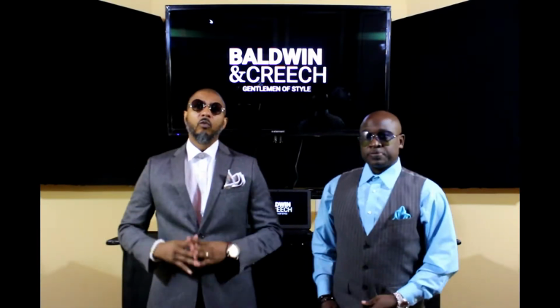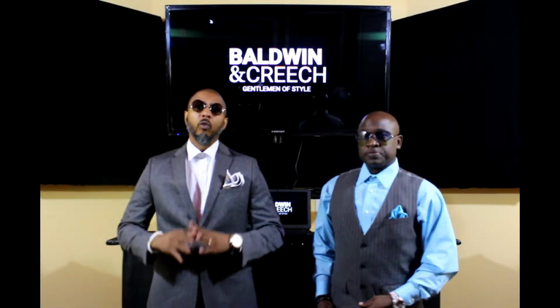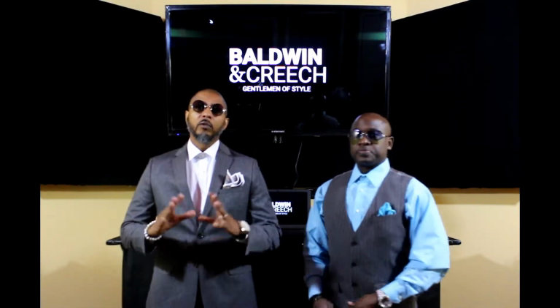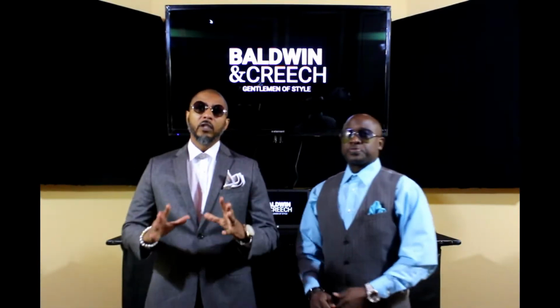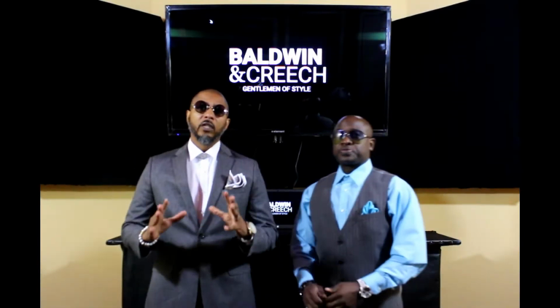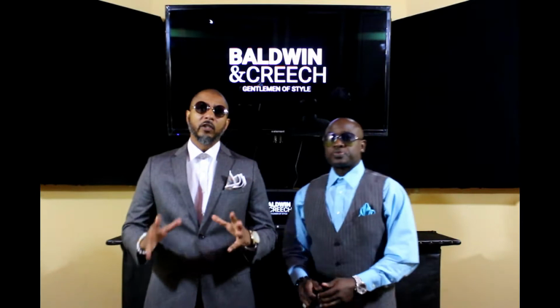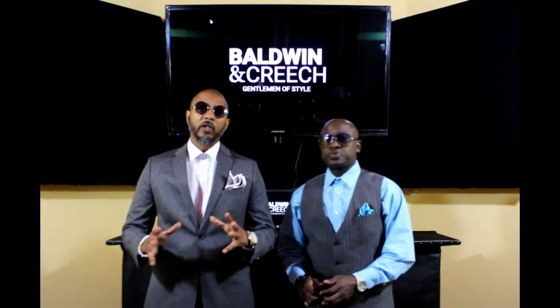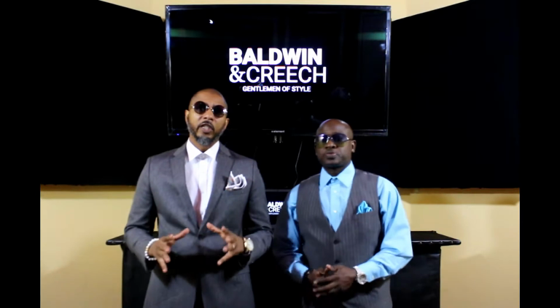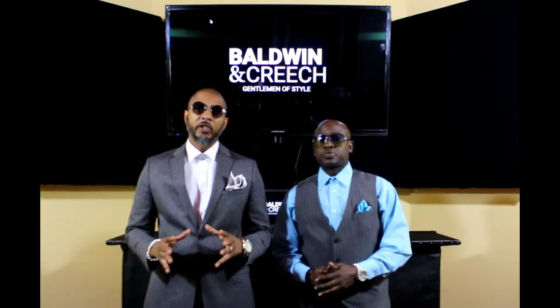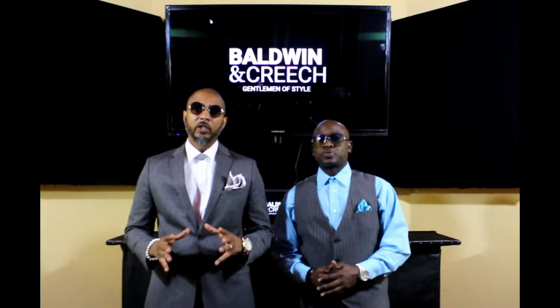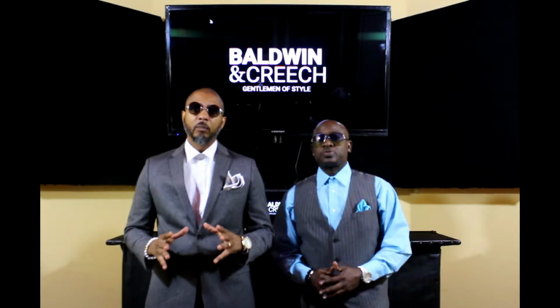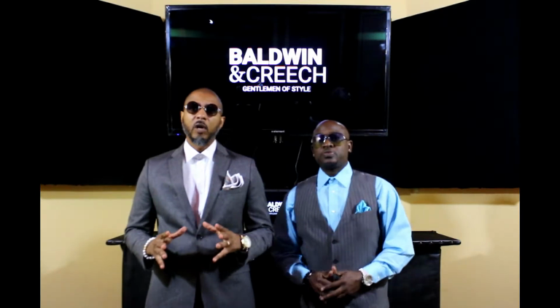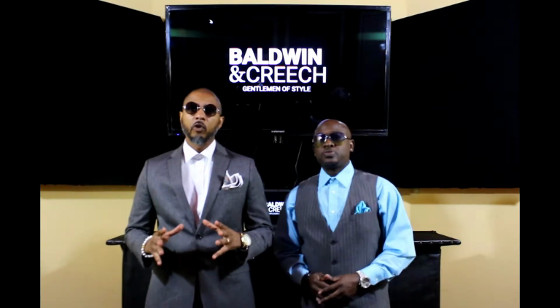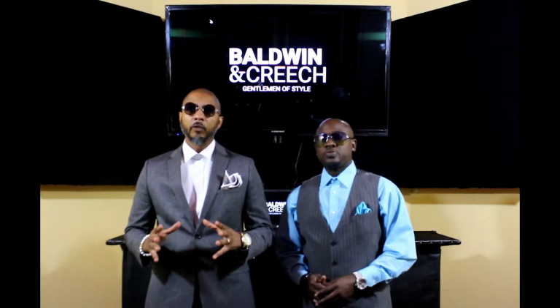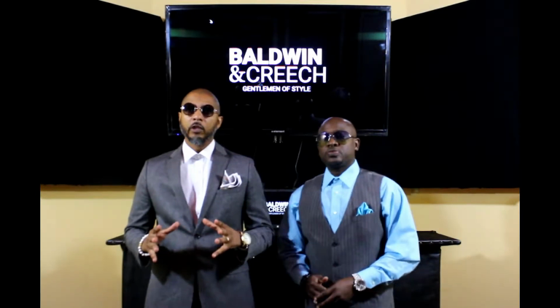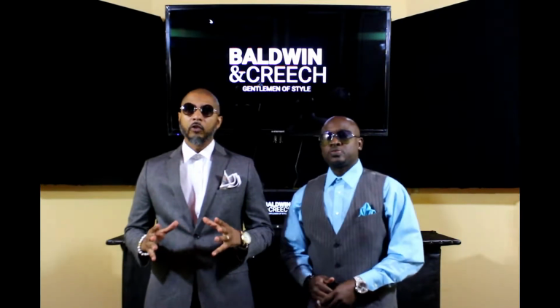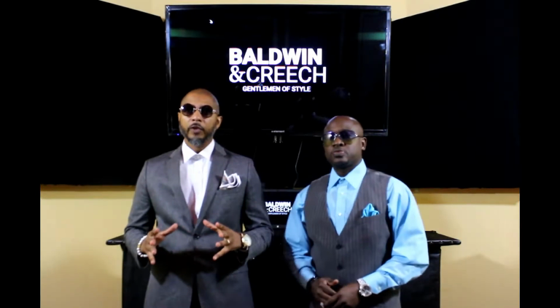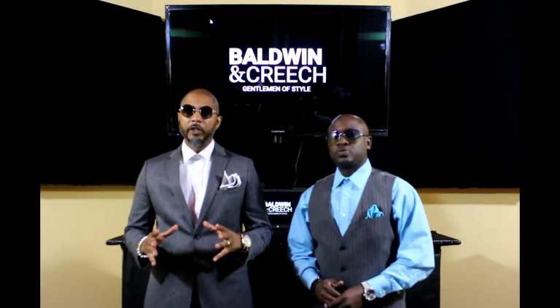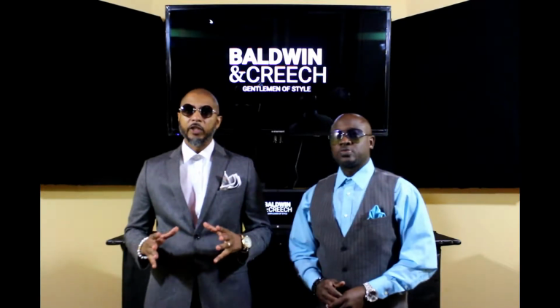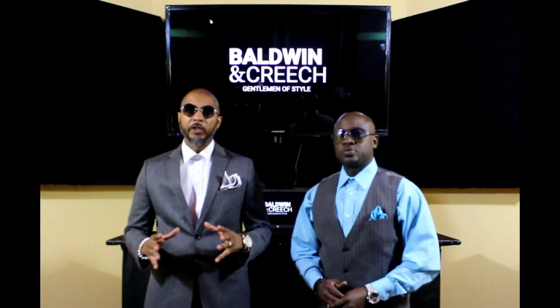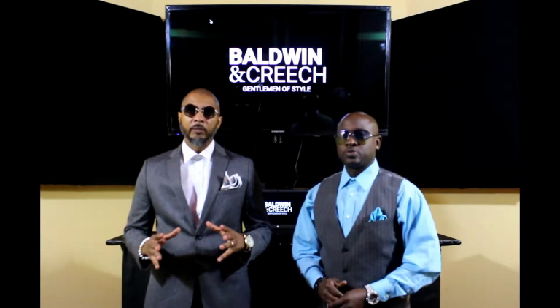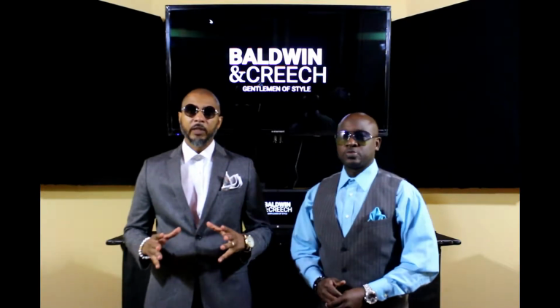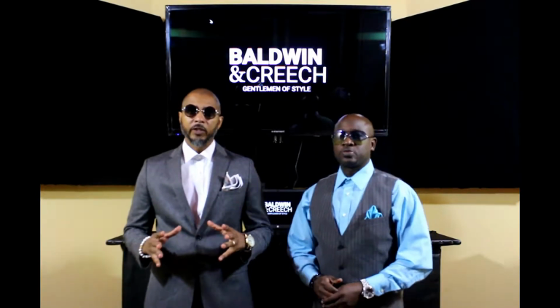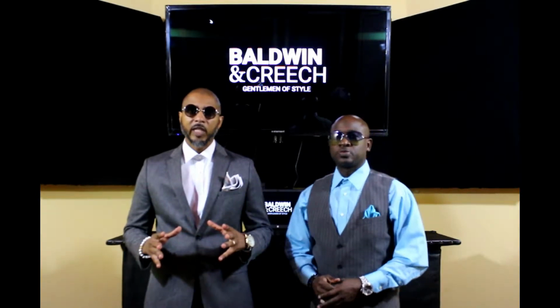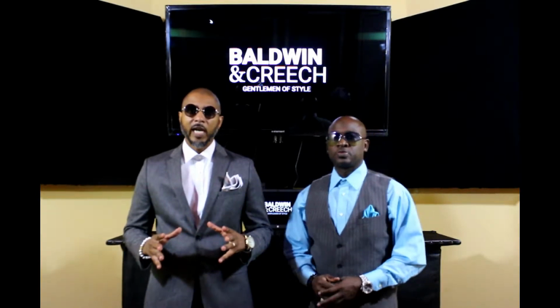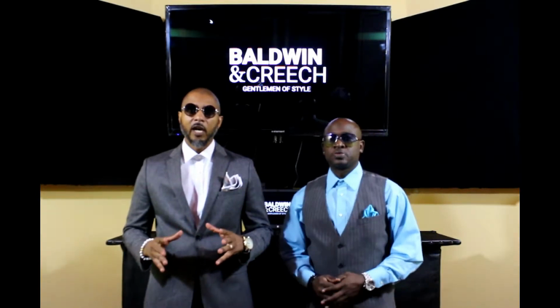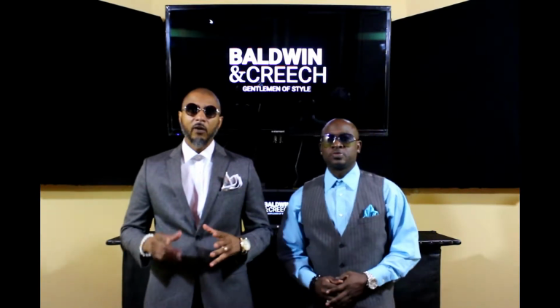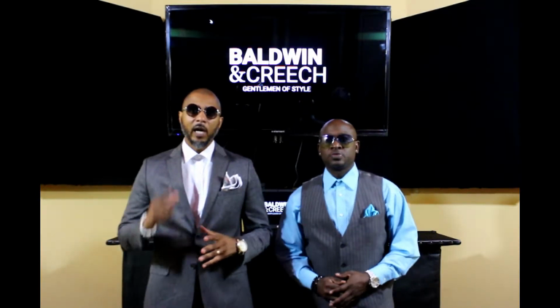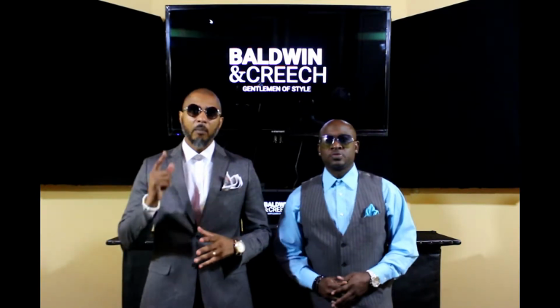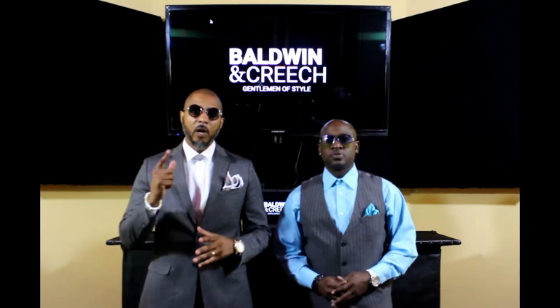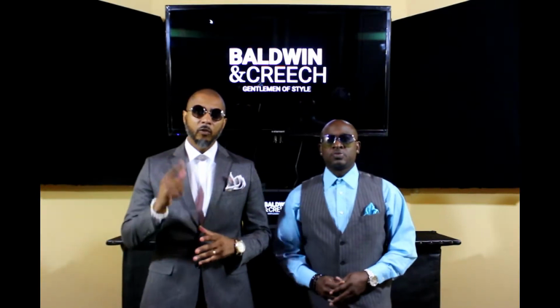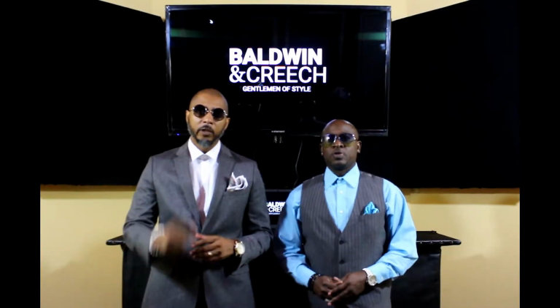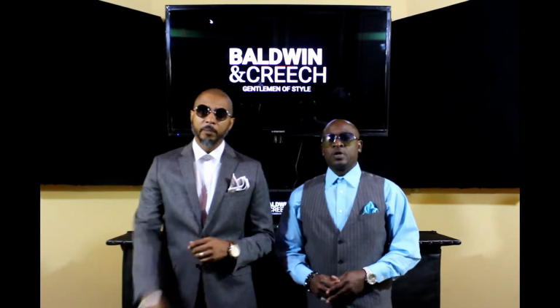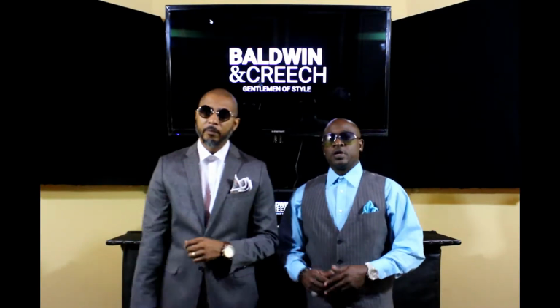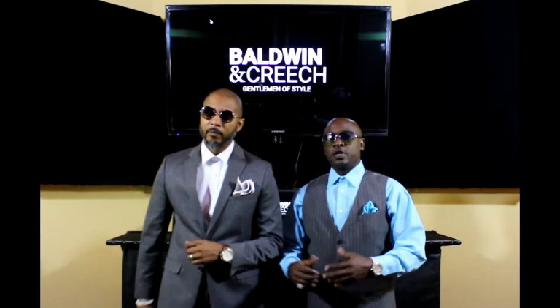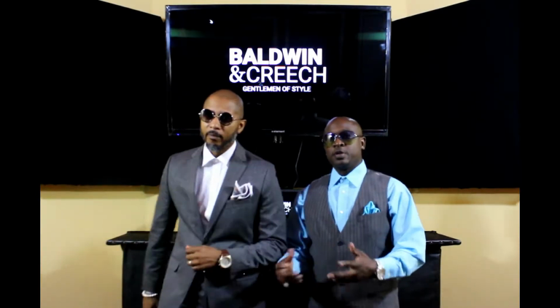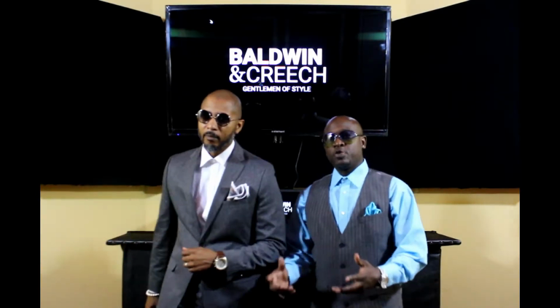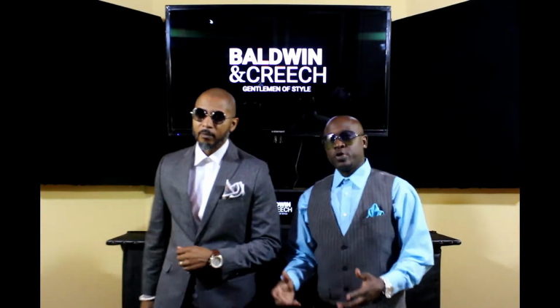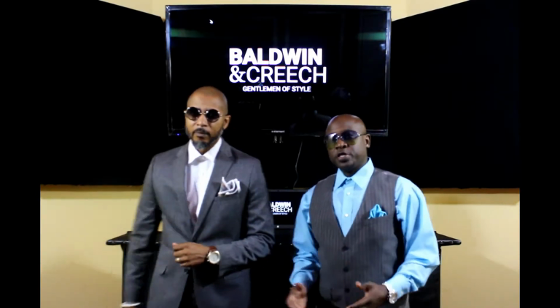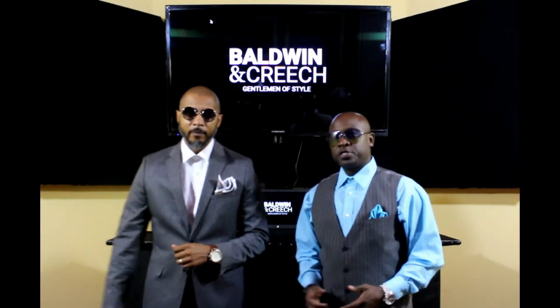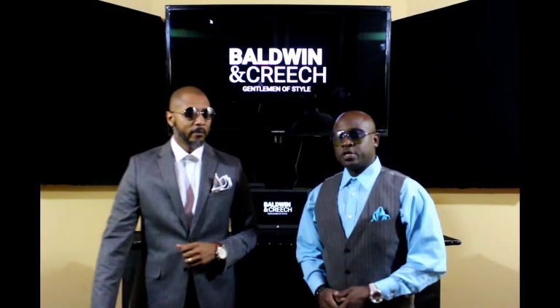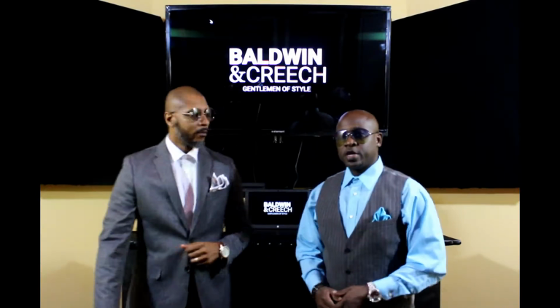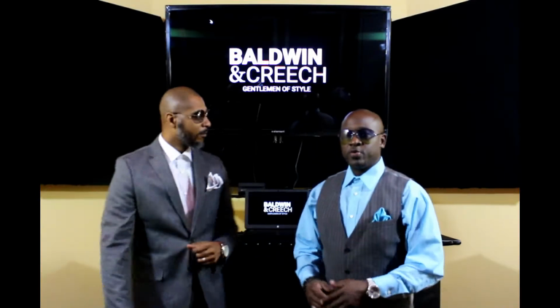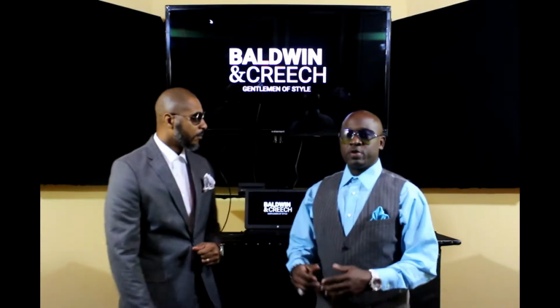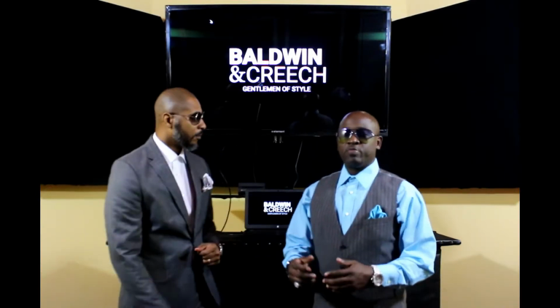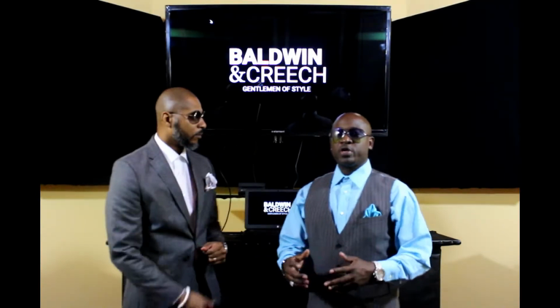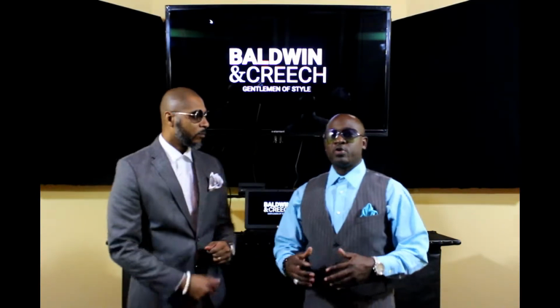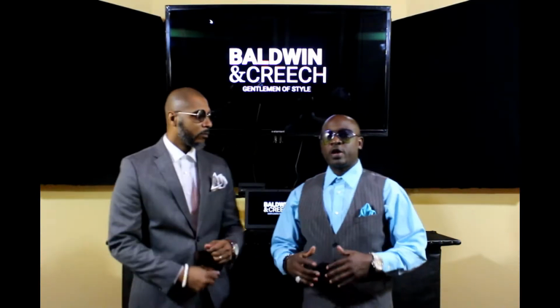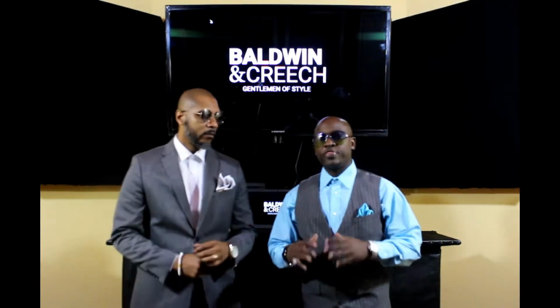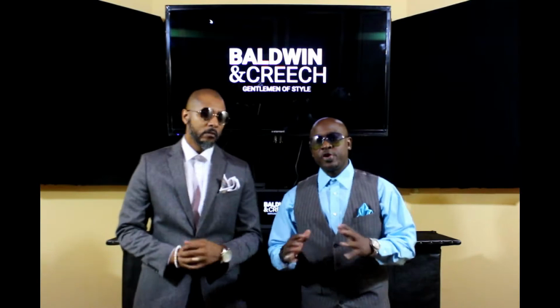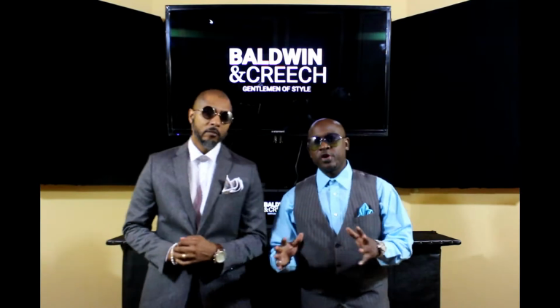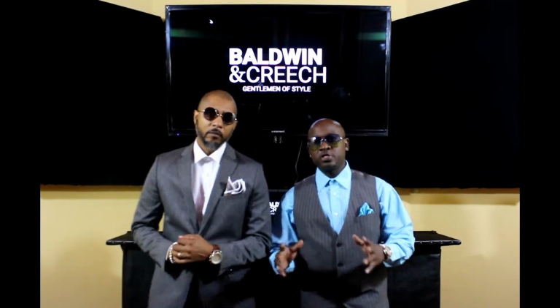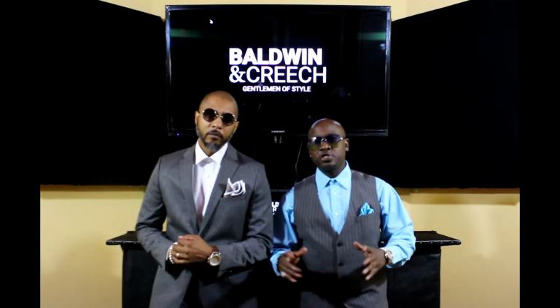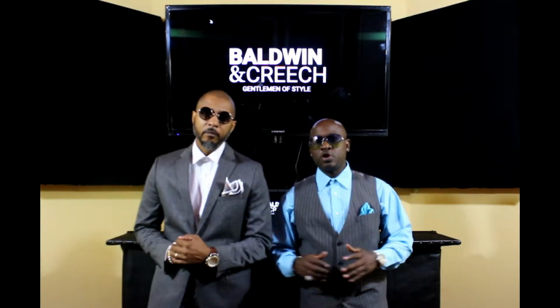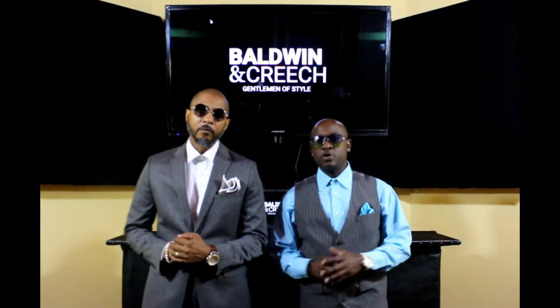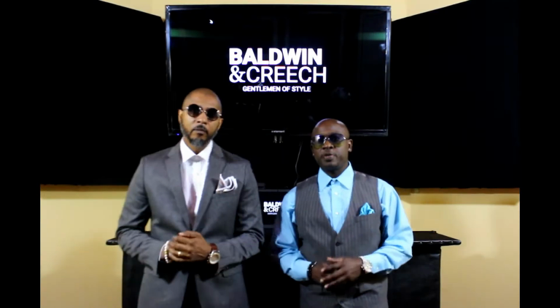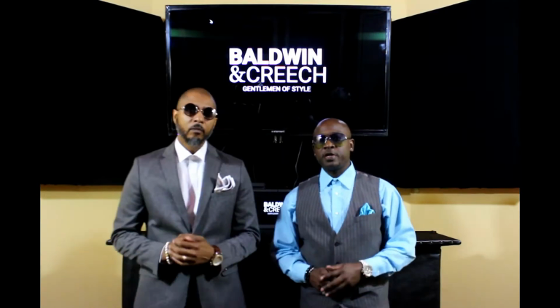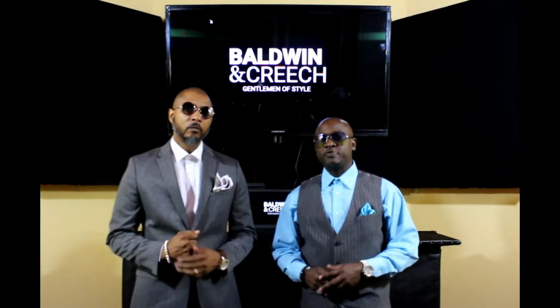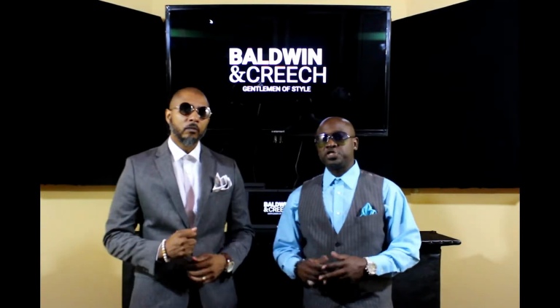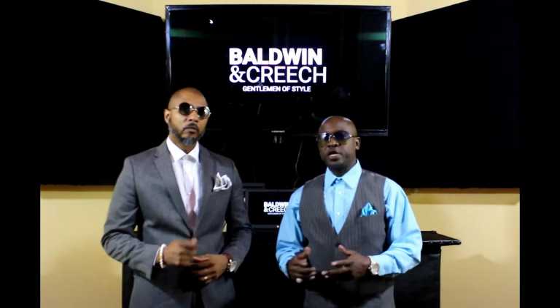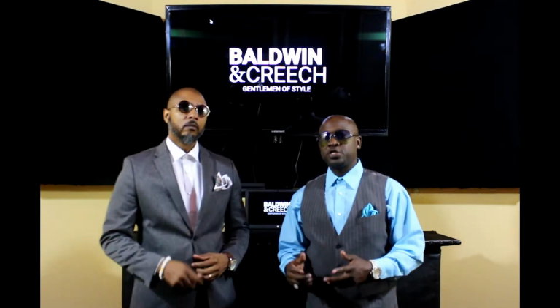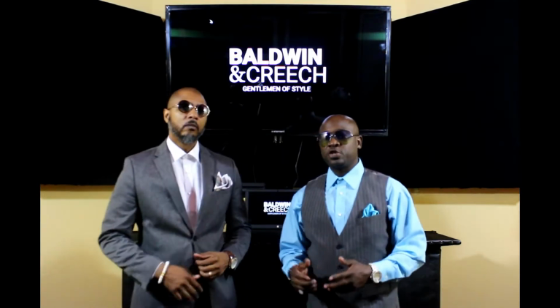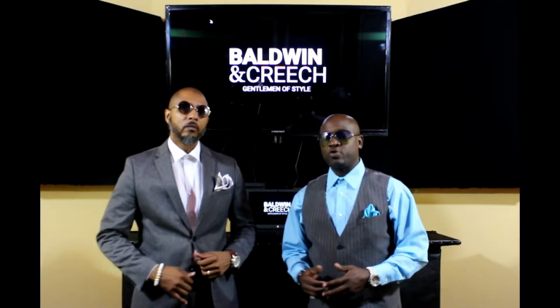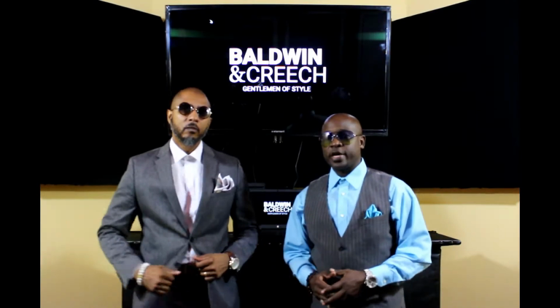Welcome to another edition of Baldwin and Creech, Gentlemen of Style. I'm Baldwin. And I'm Creech. Today we're going to bring you our third installment of Shades of Grey.